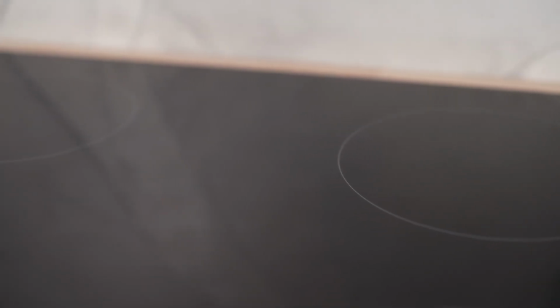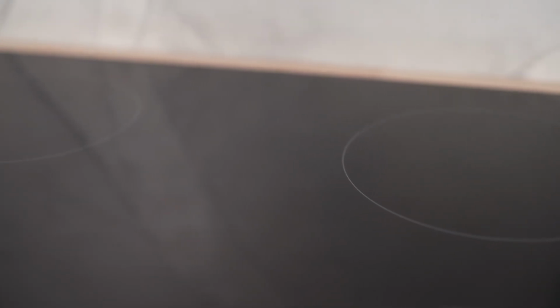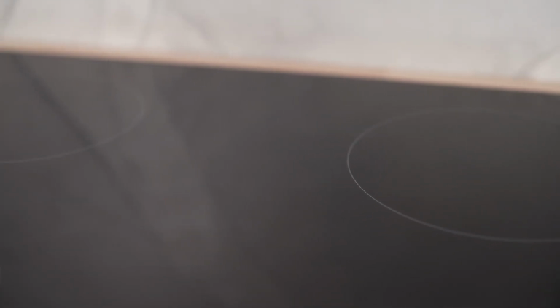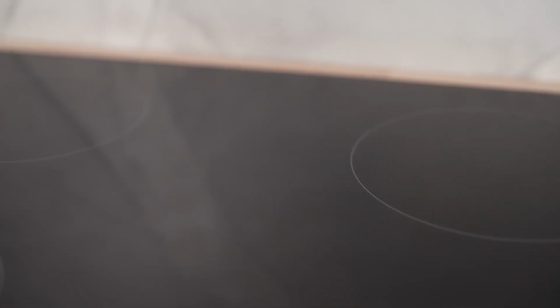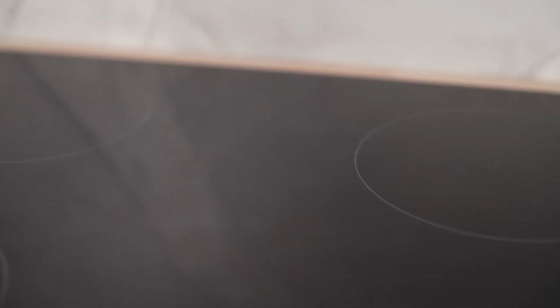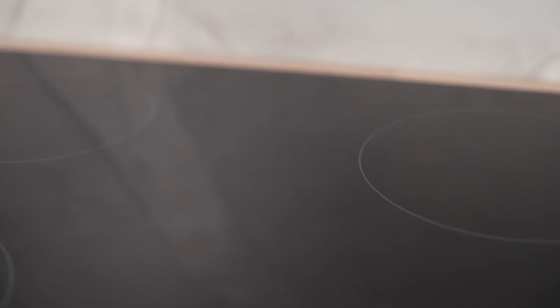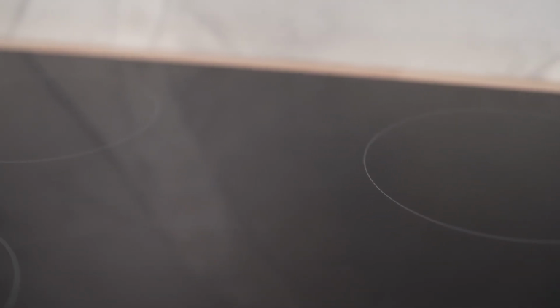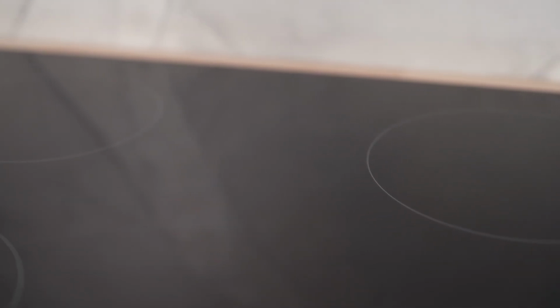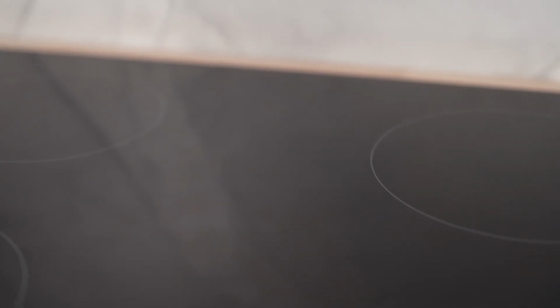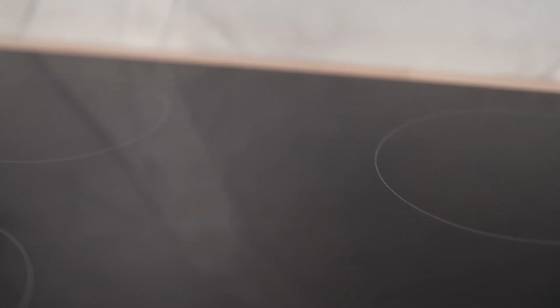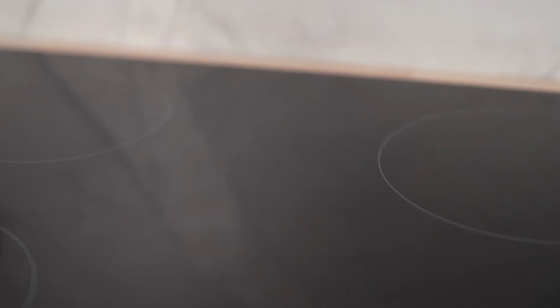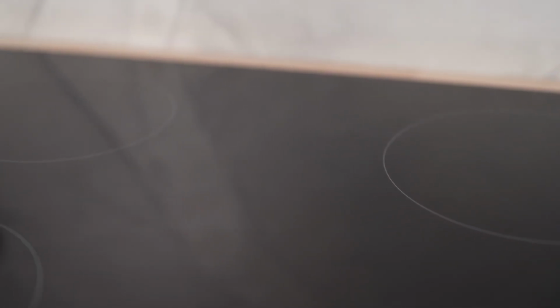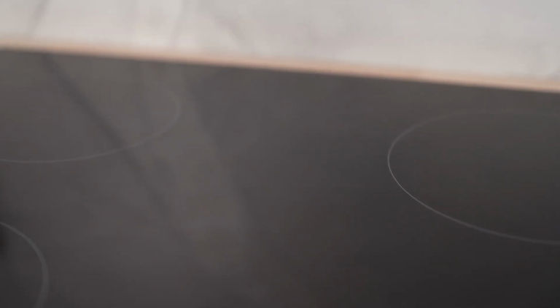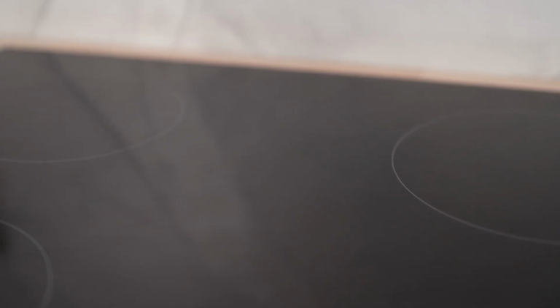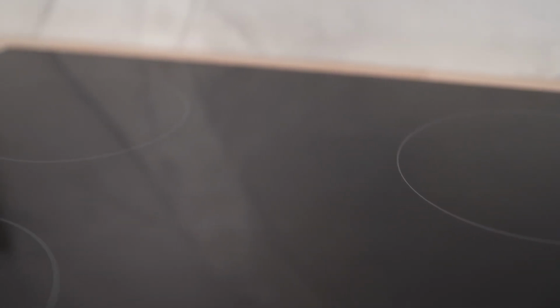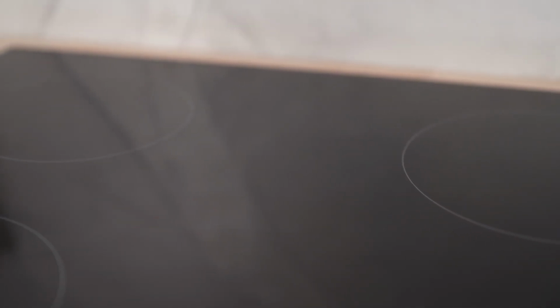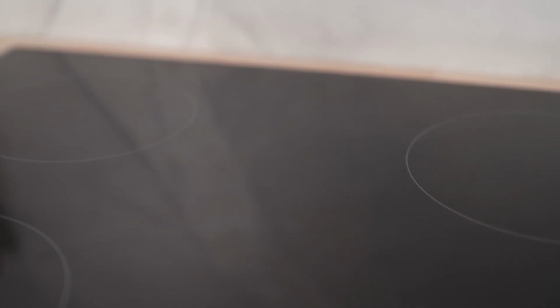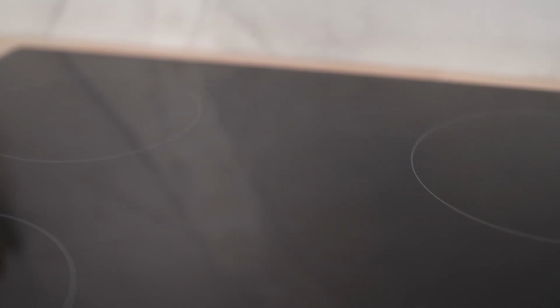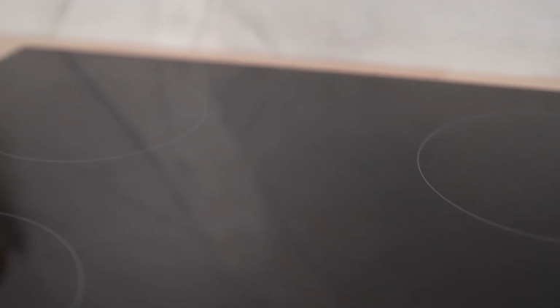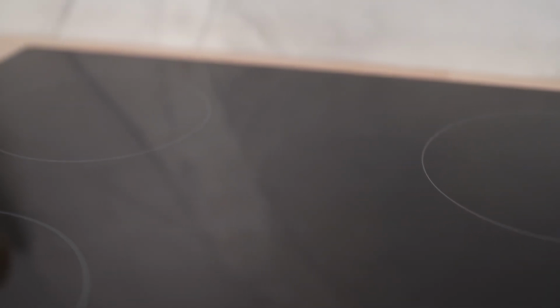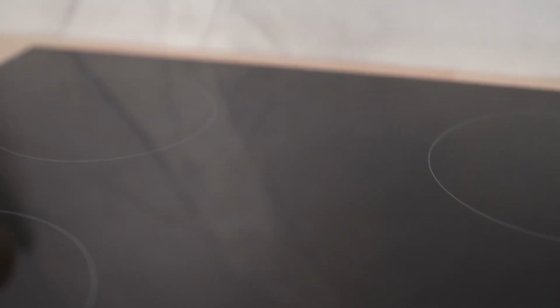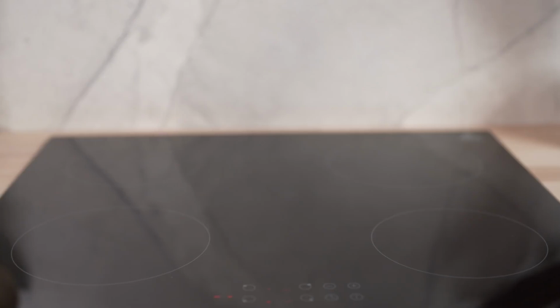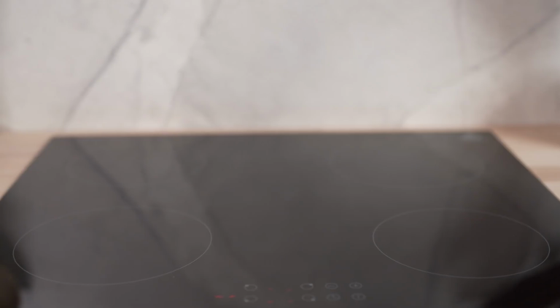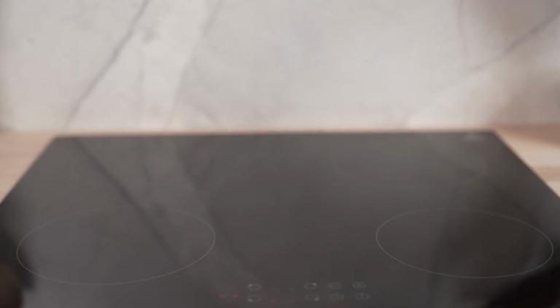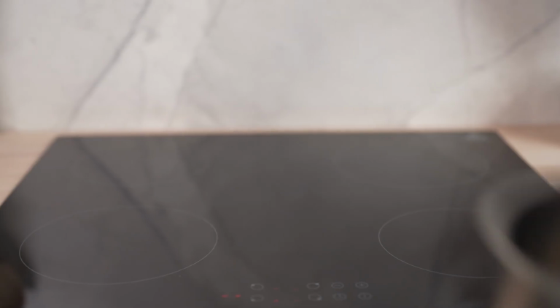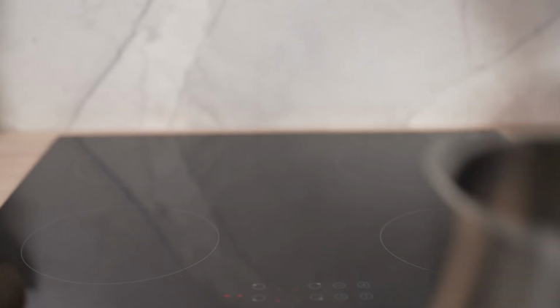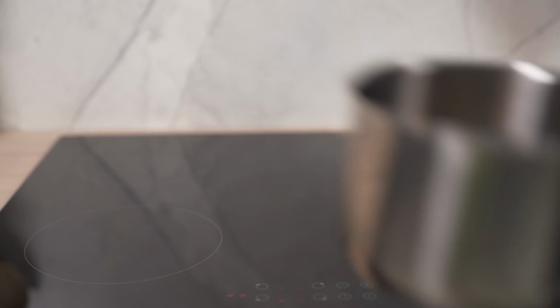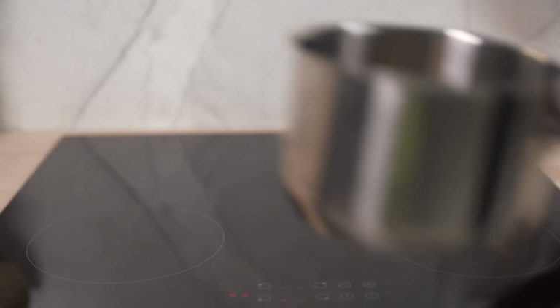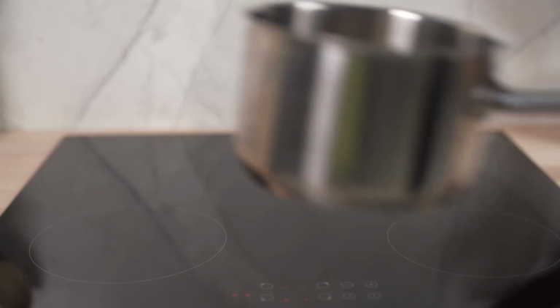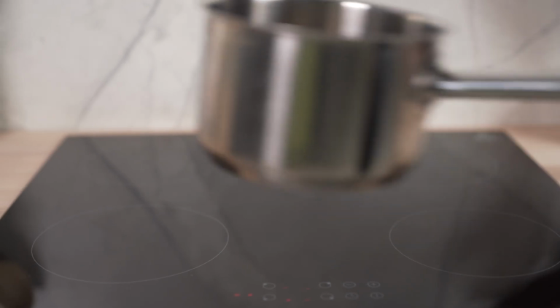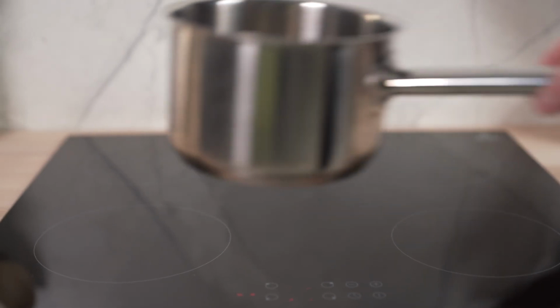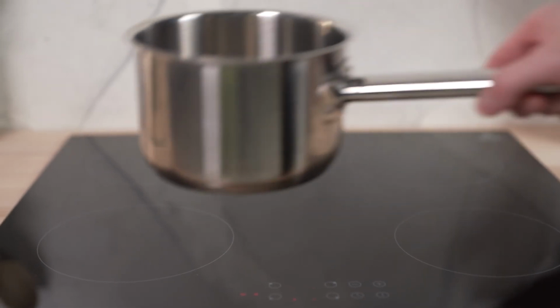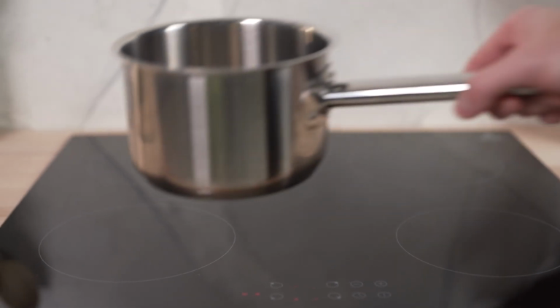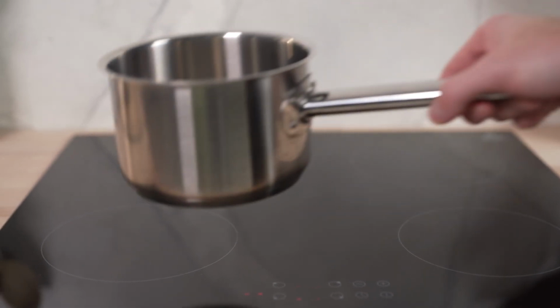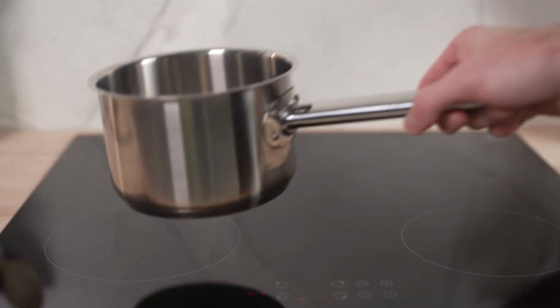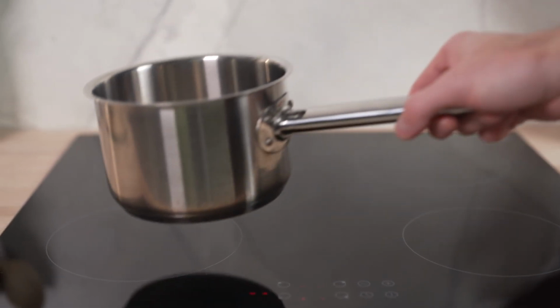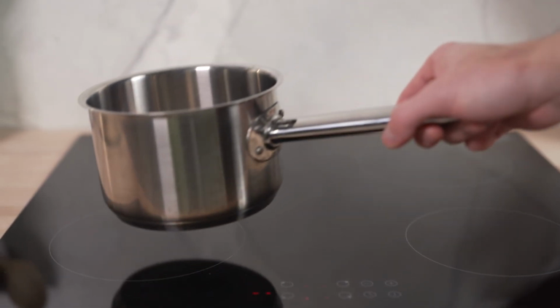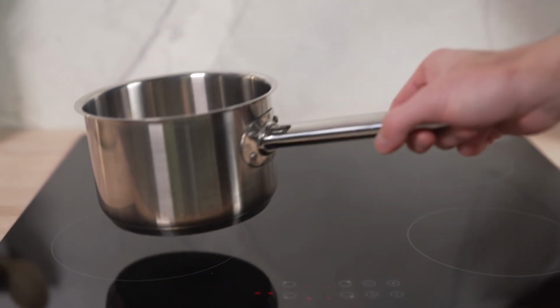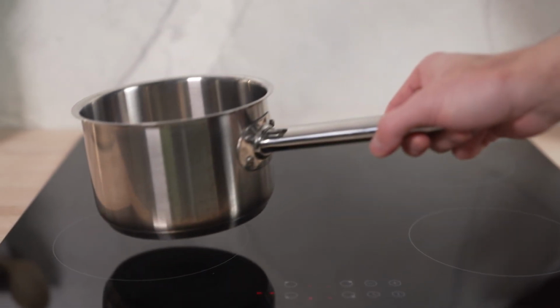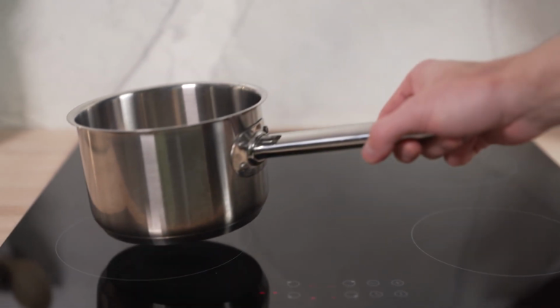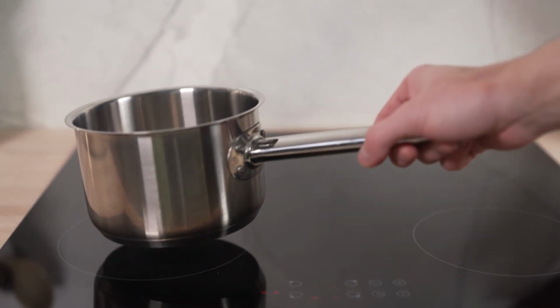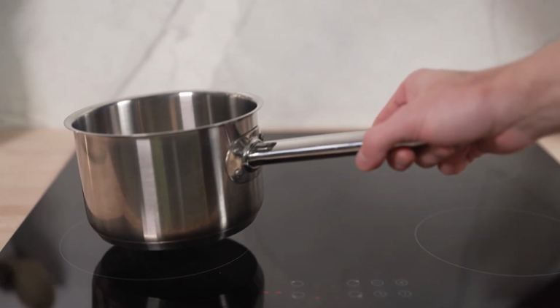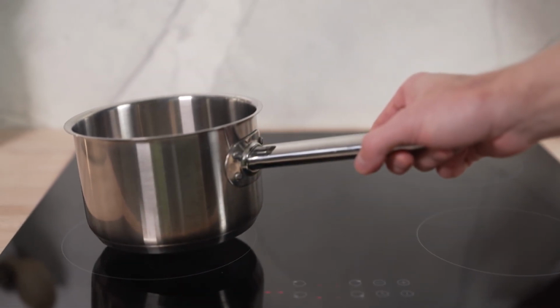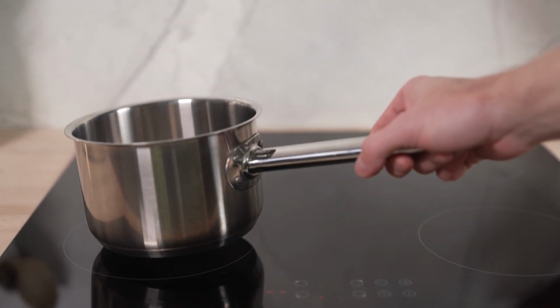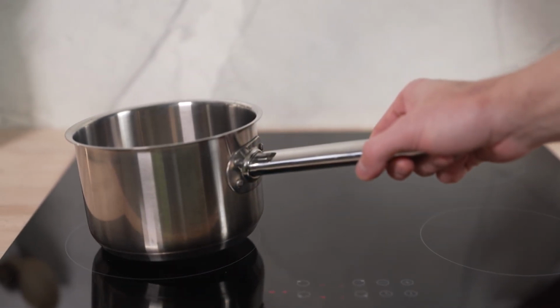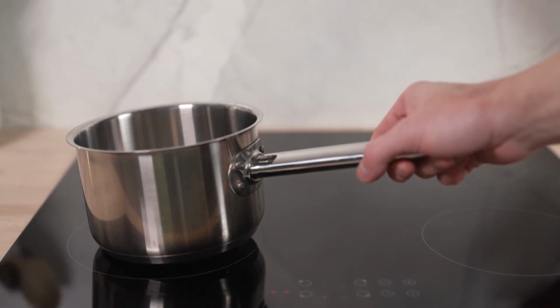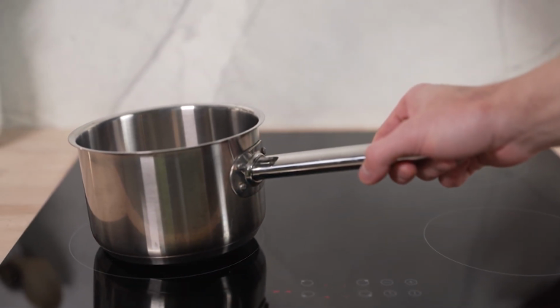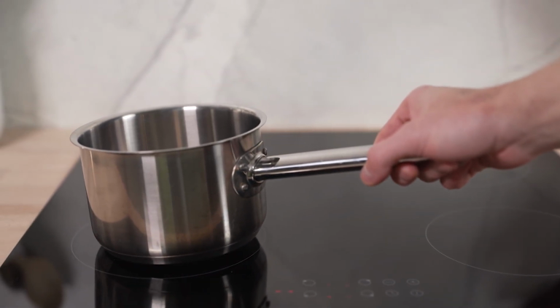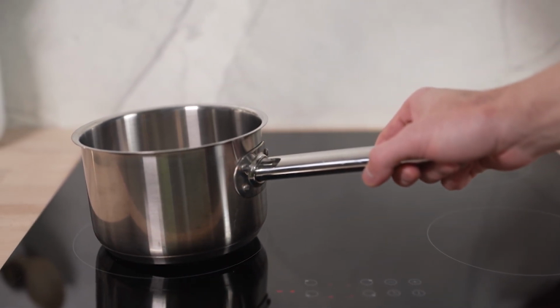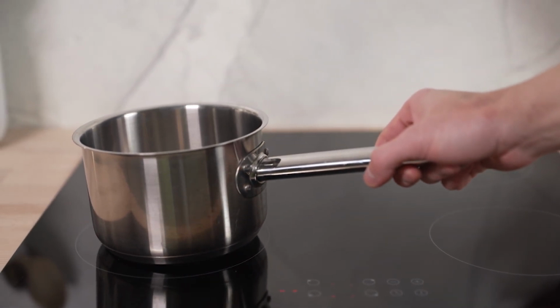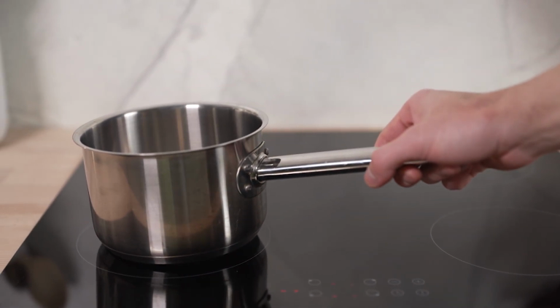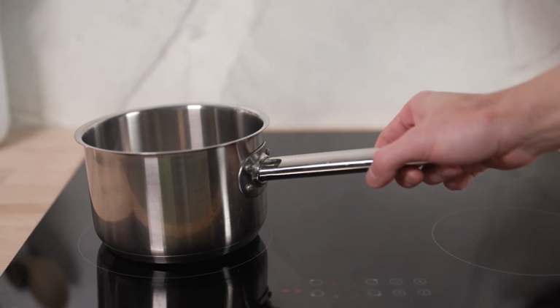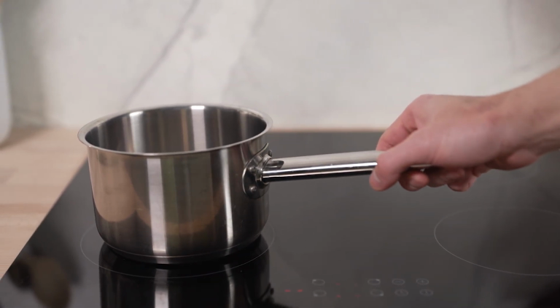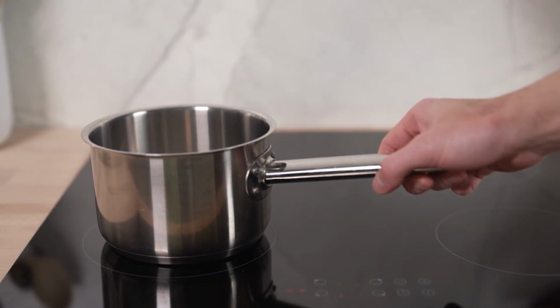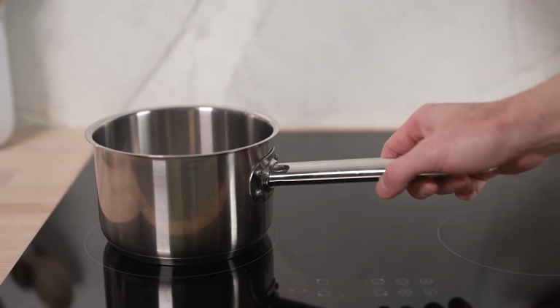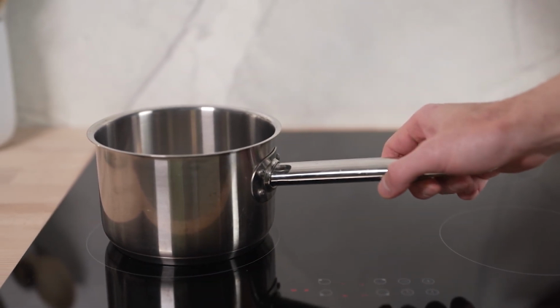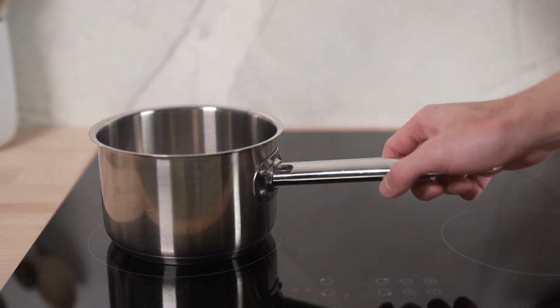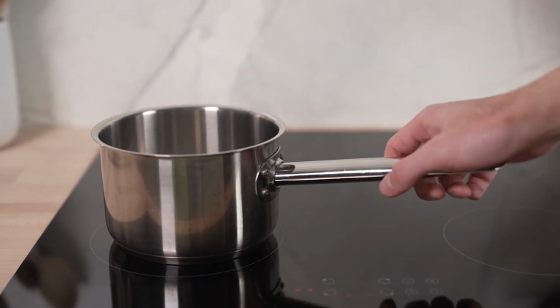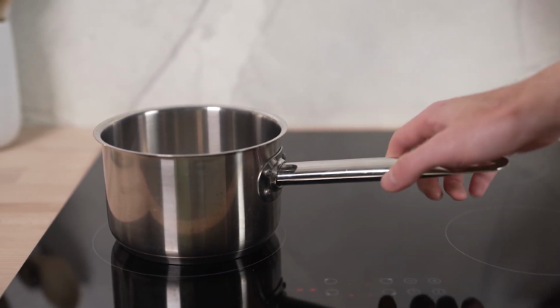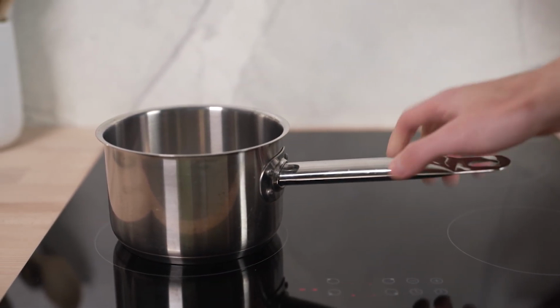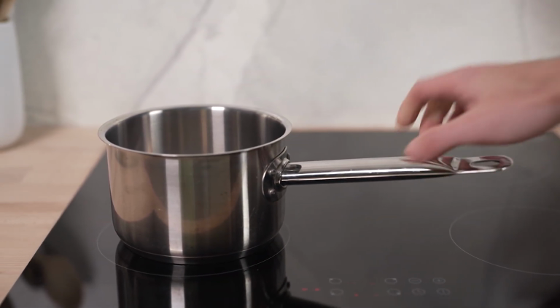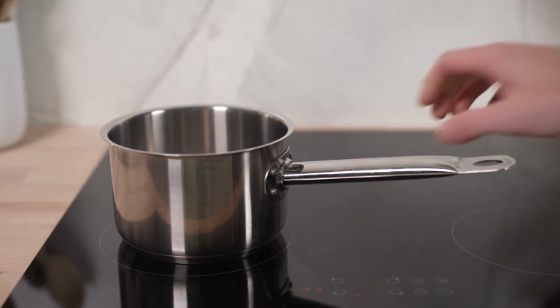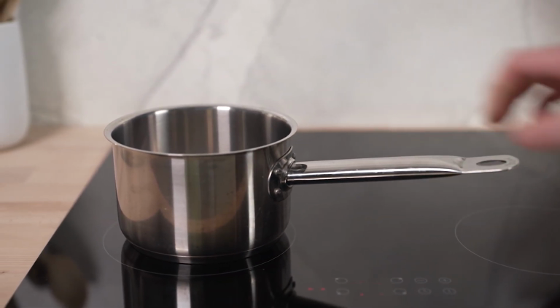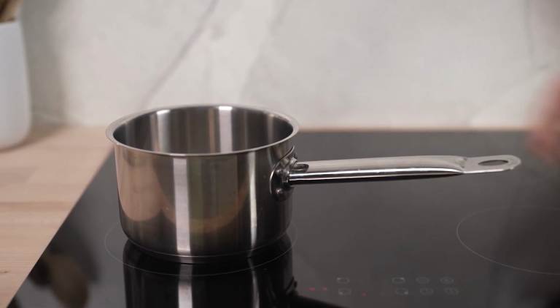By directly heating up the metal in your pots and pans, rather than the hot plates themselves, you can enjoy quick and precise cooking every time.